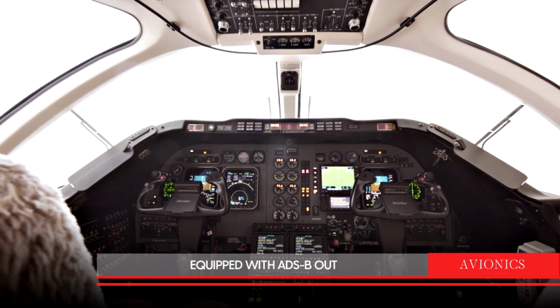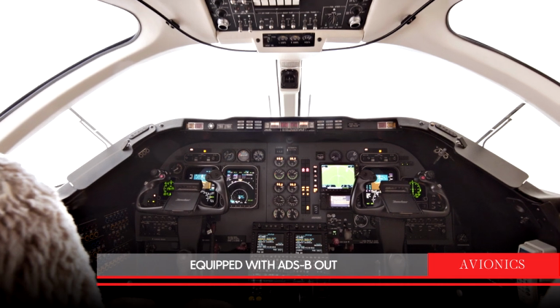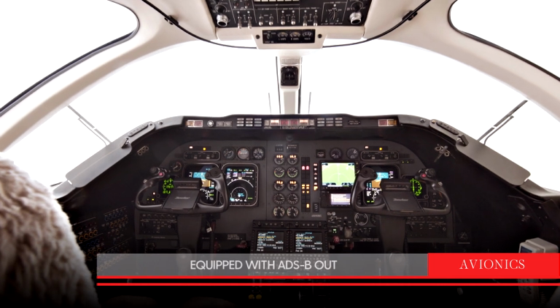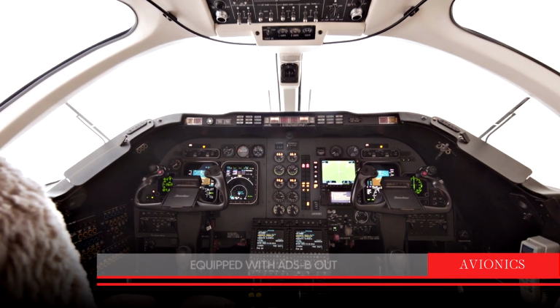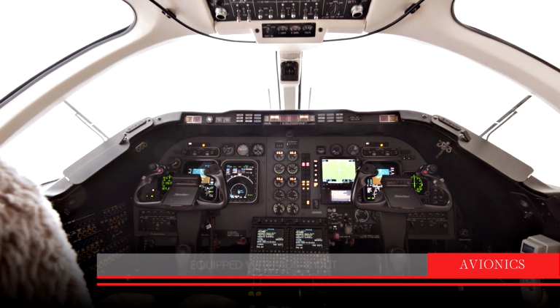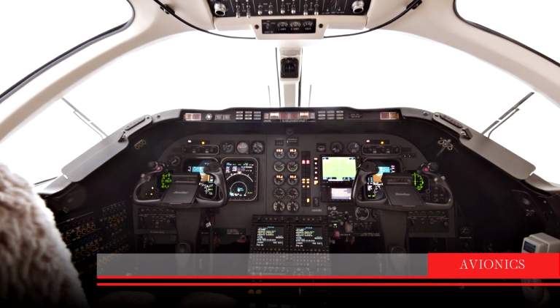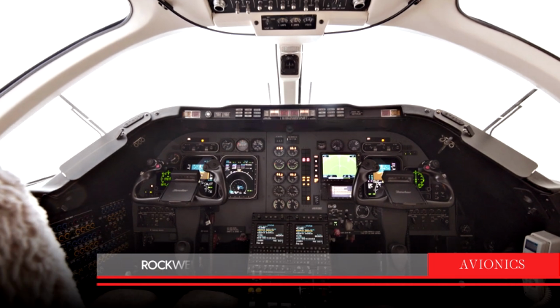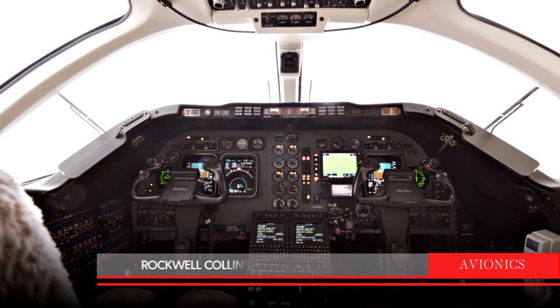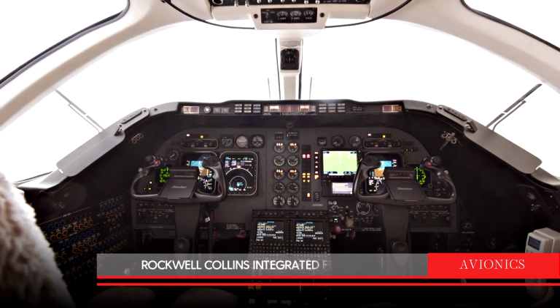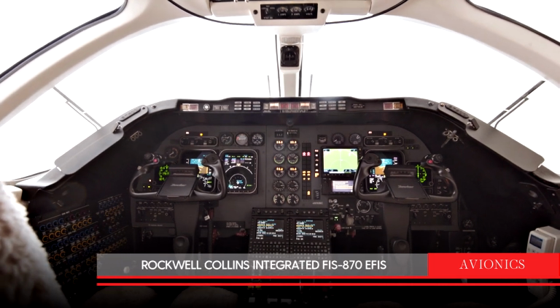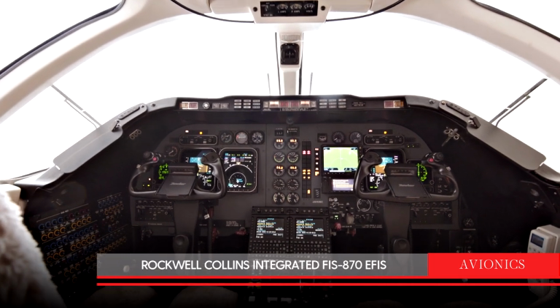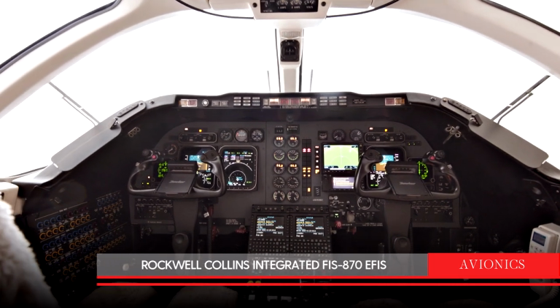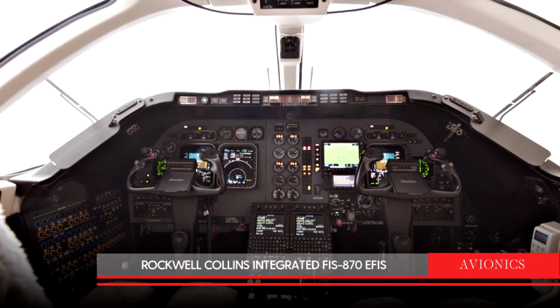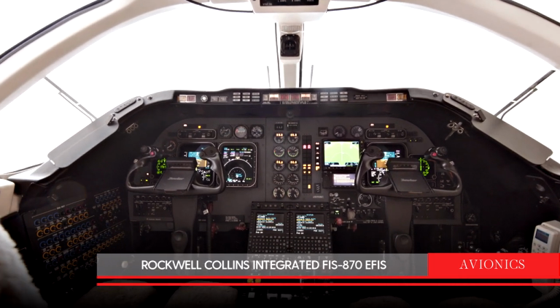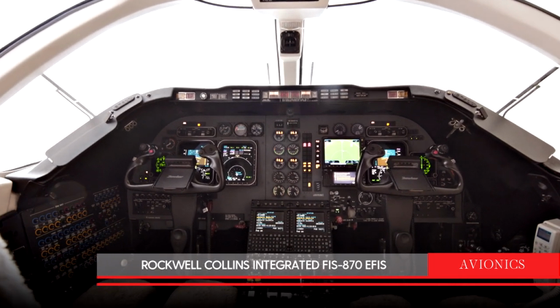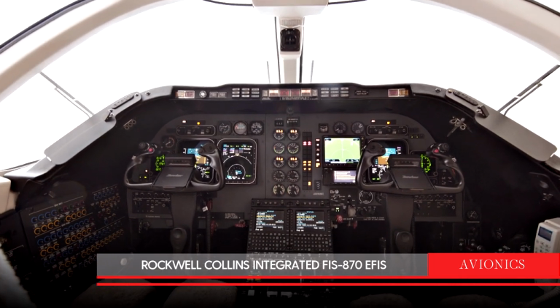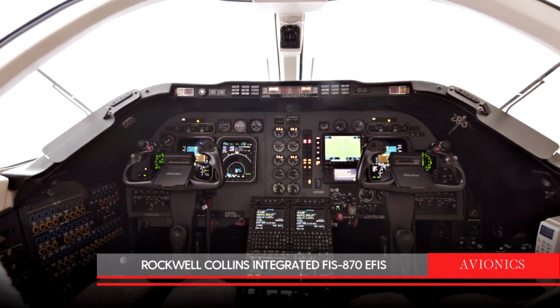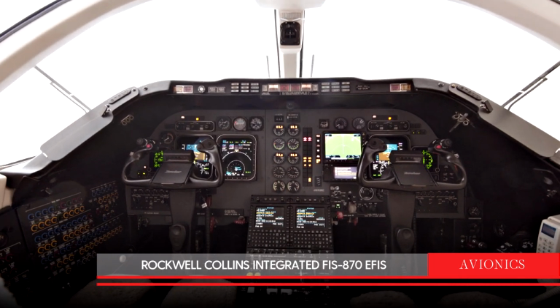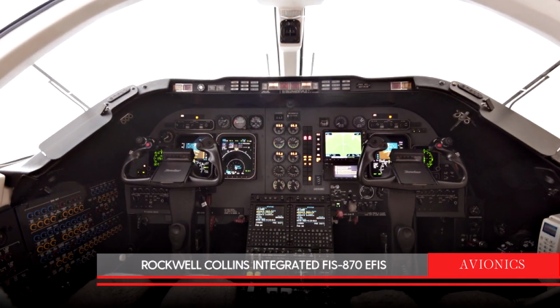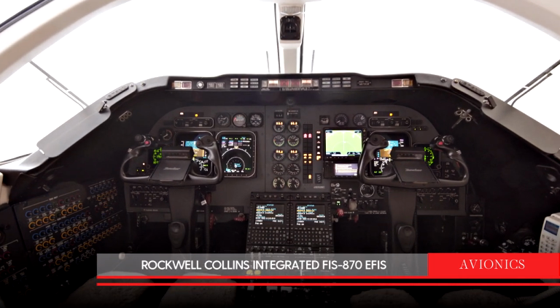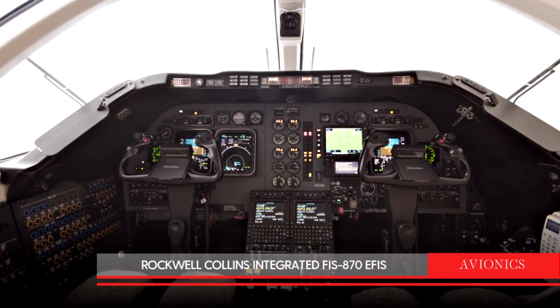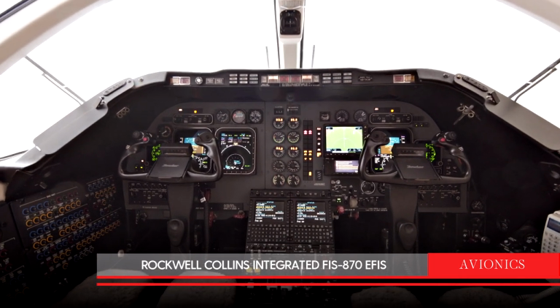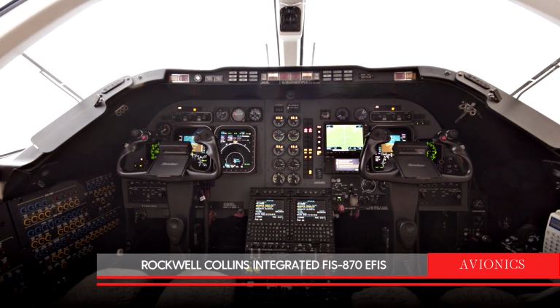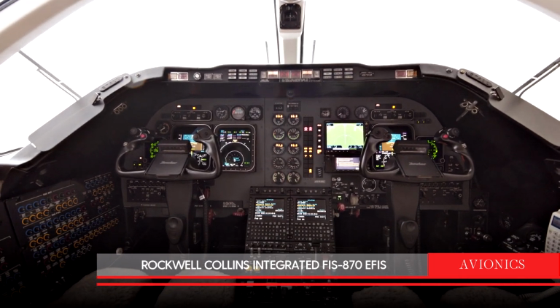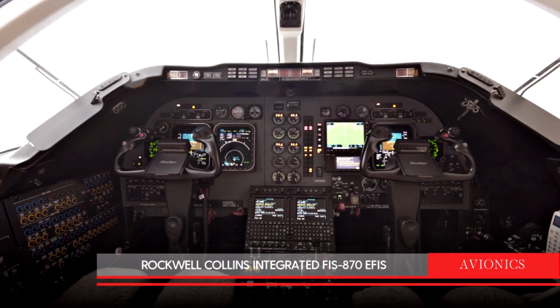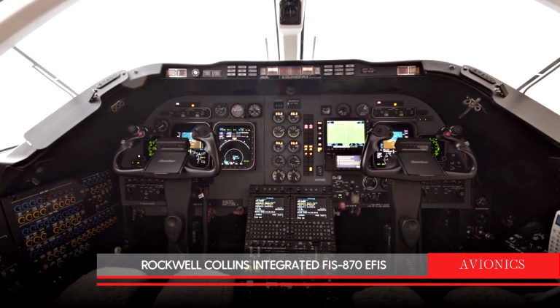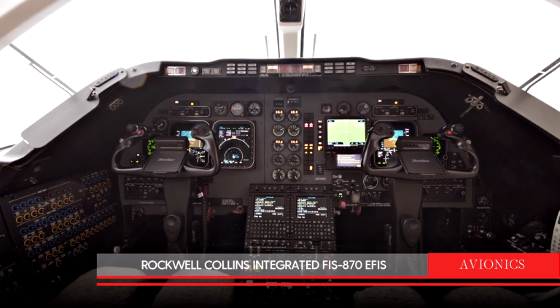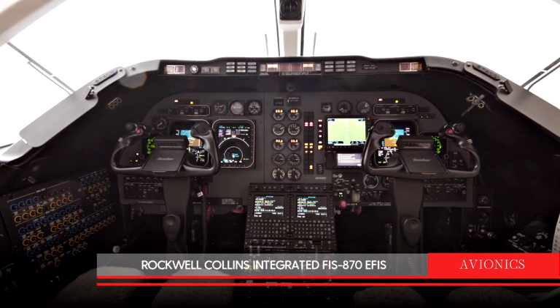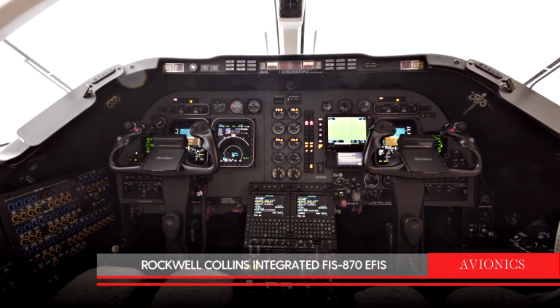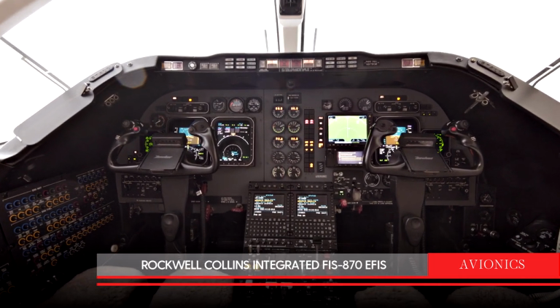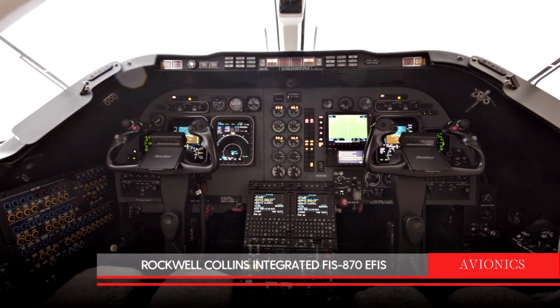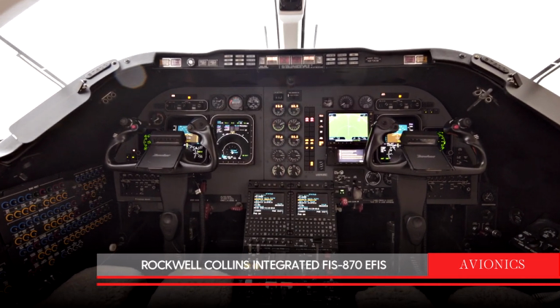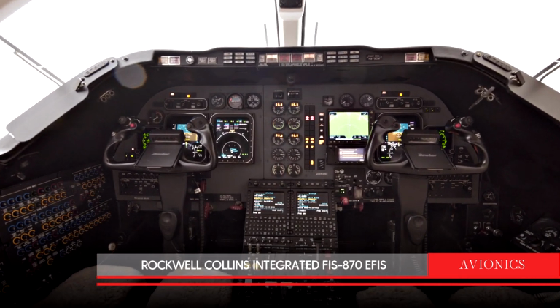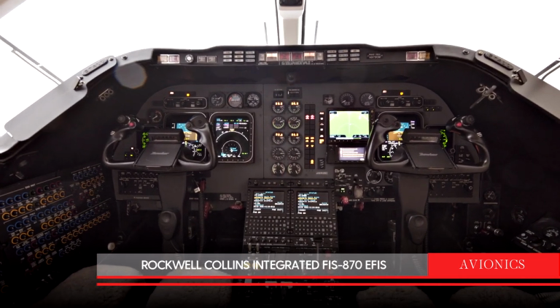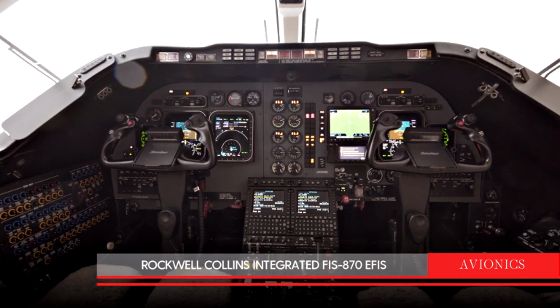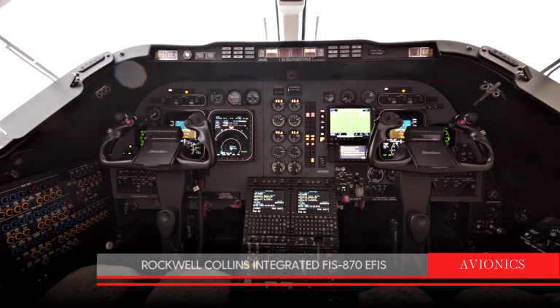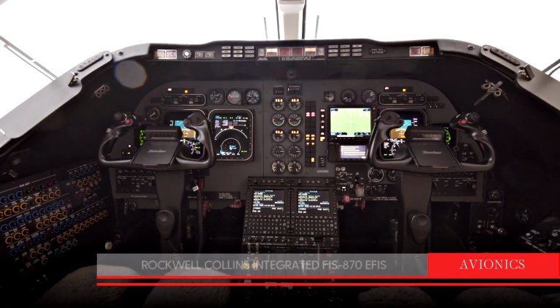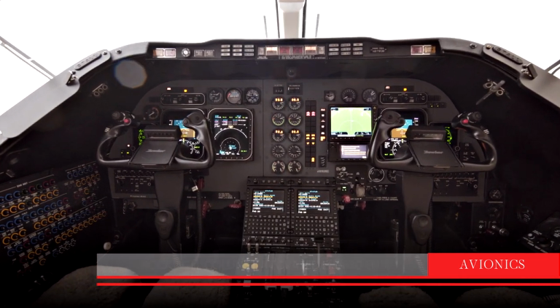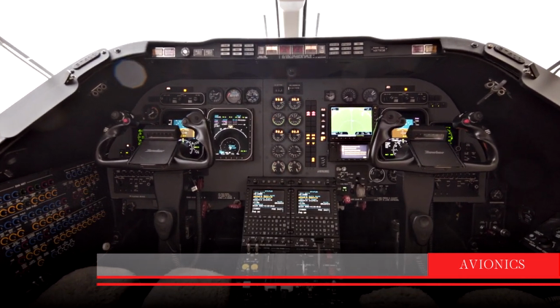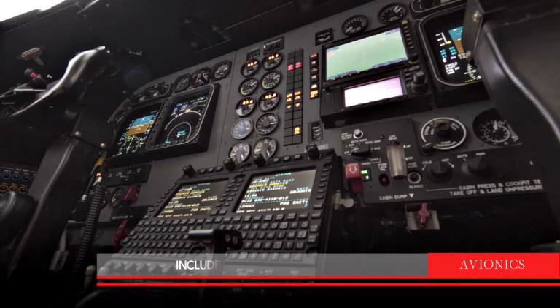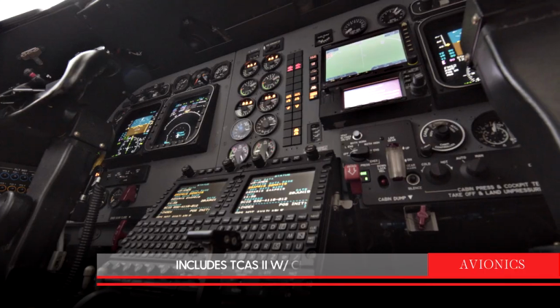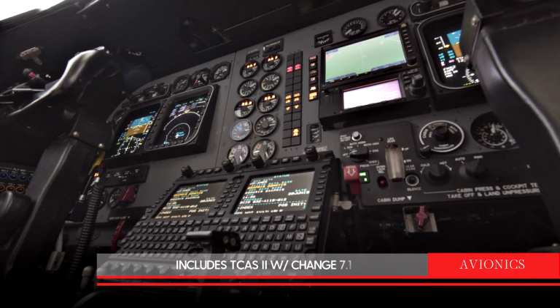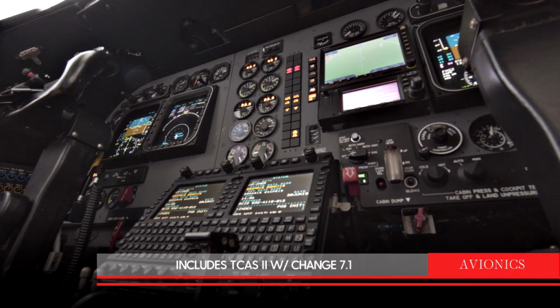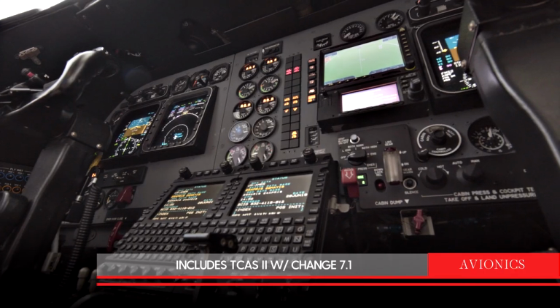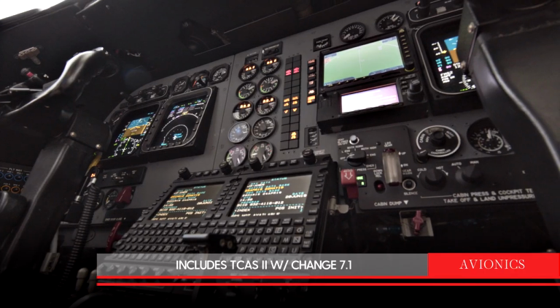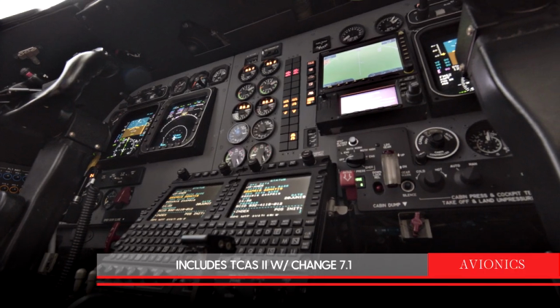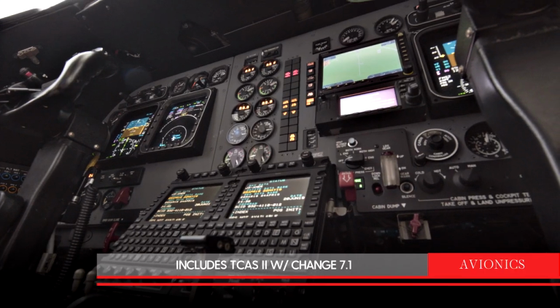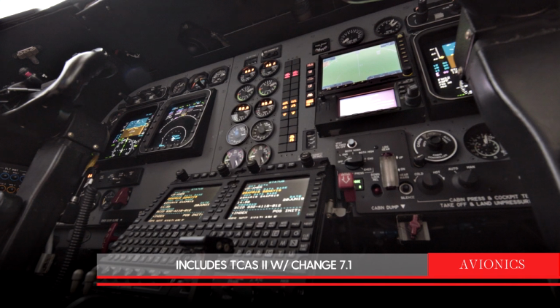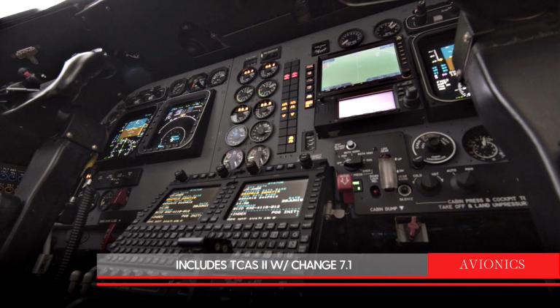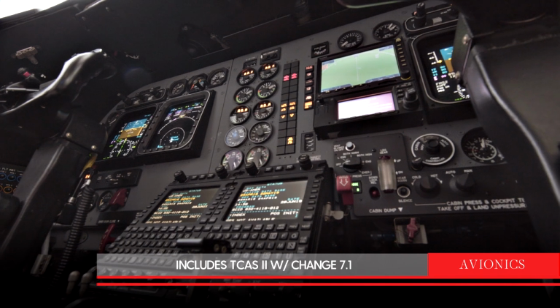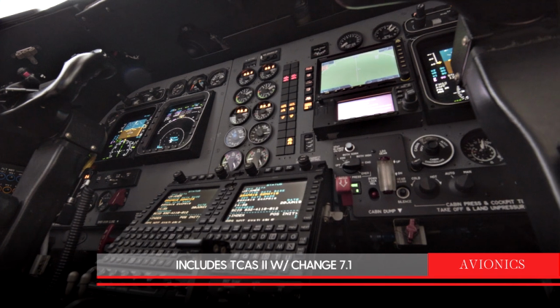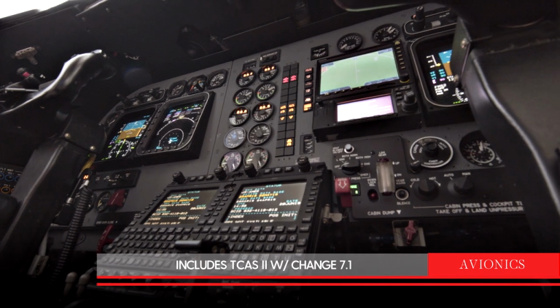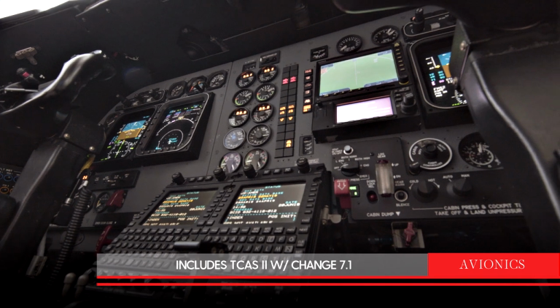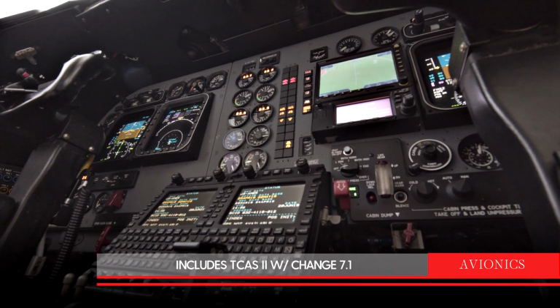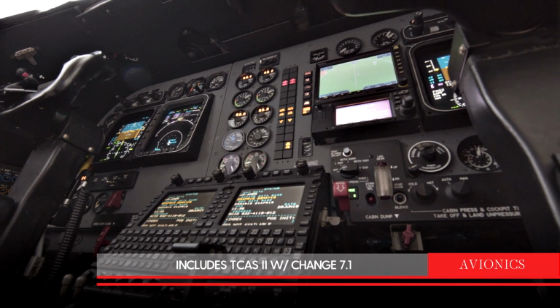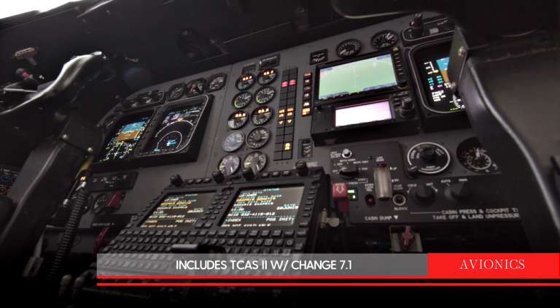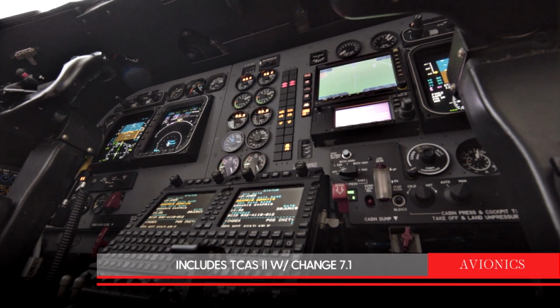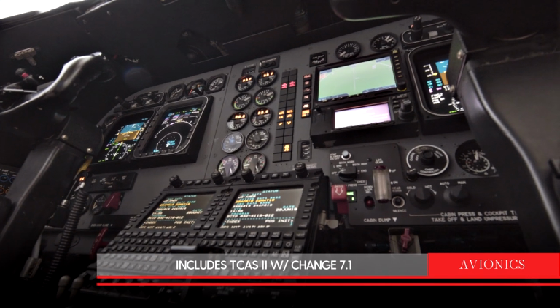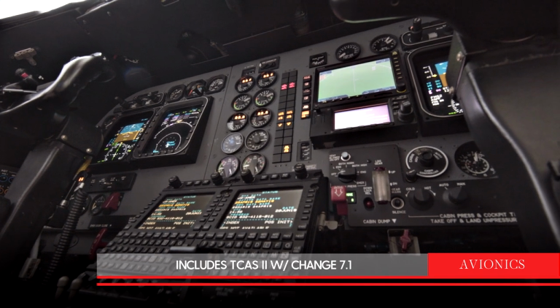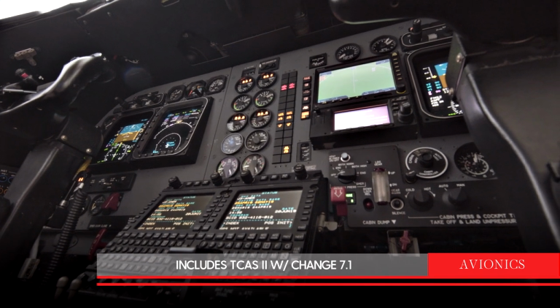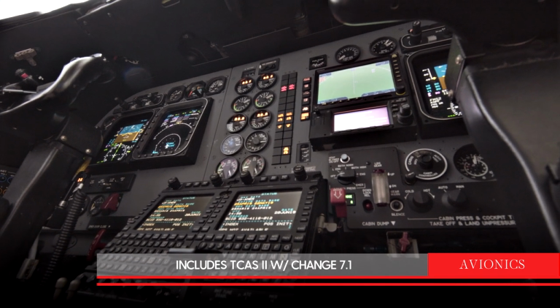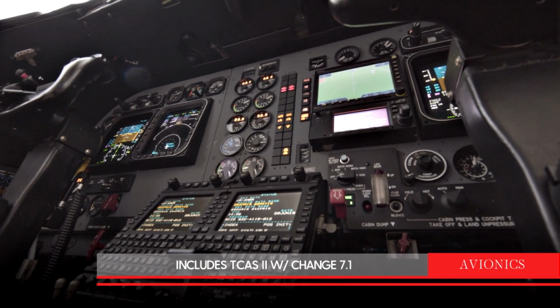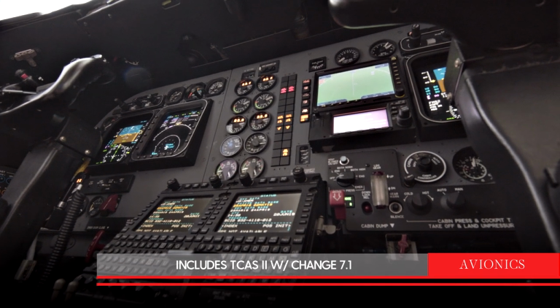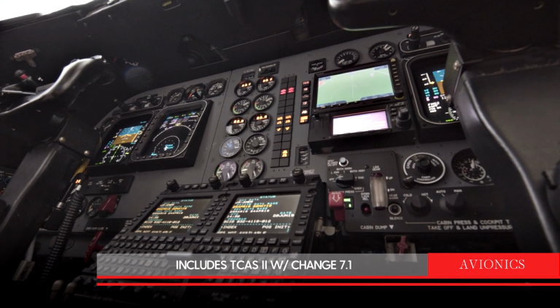The avionics system is a Rockwell Collins 3-tube EFIS and it includes TCAS 2 with Change 7.1.